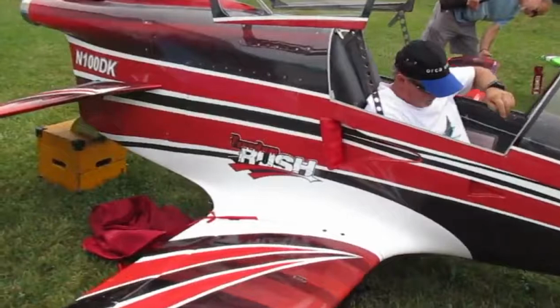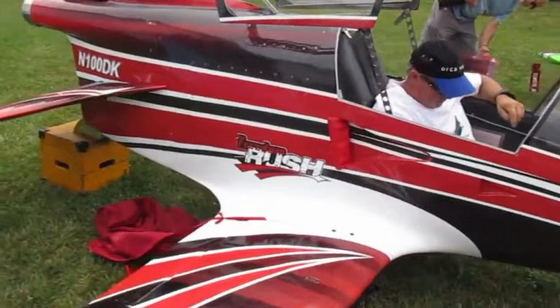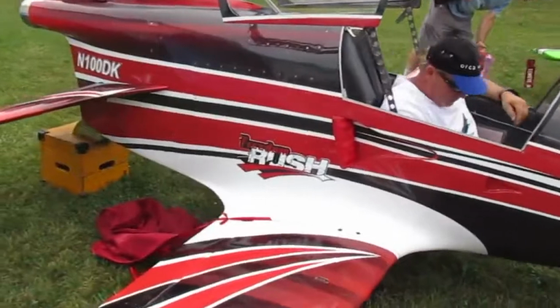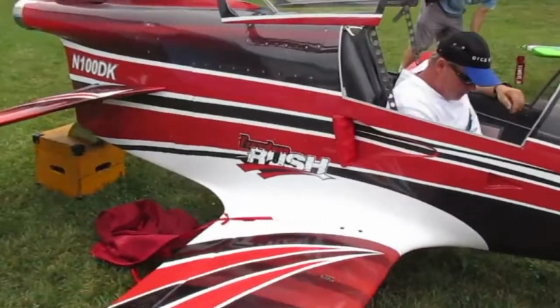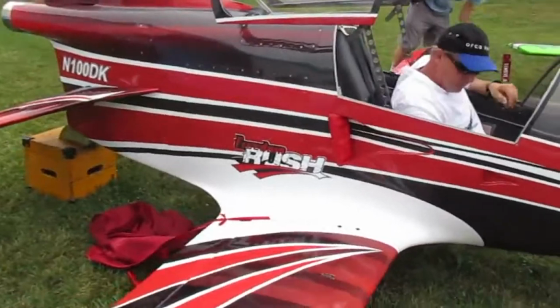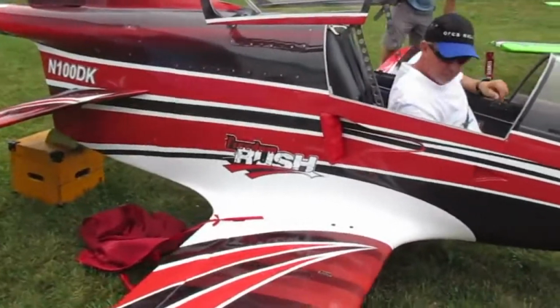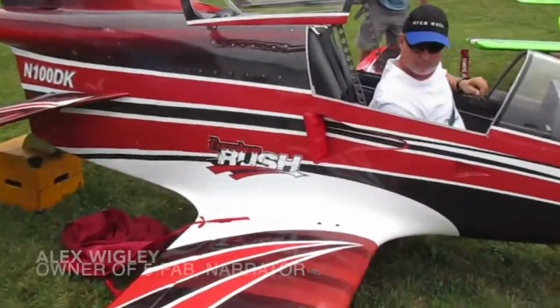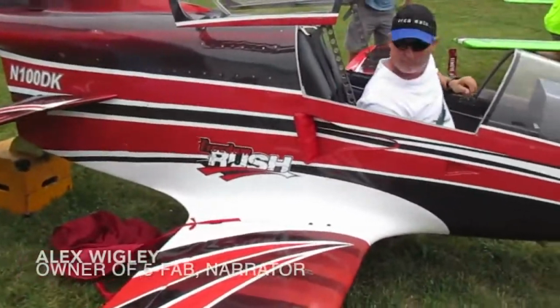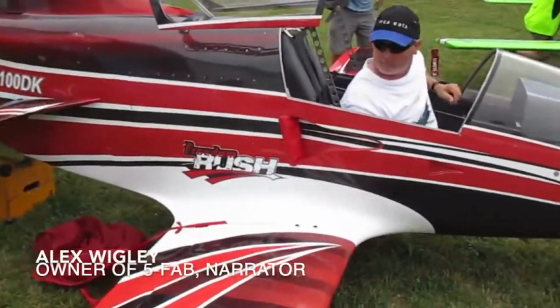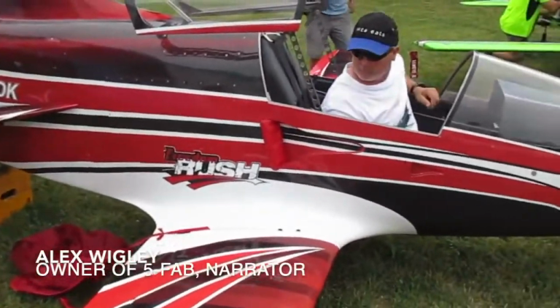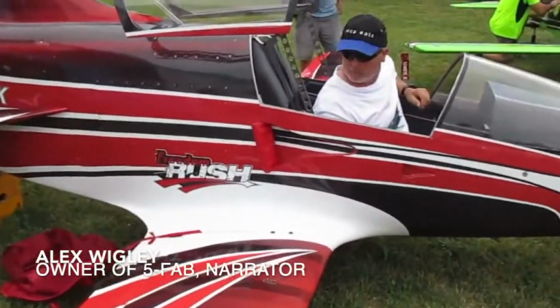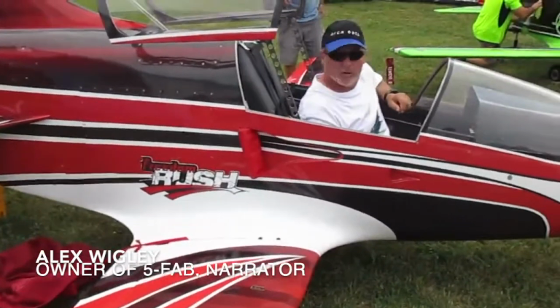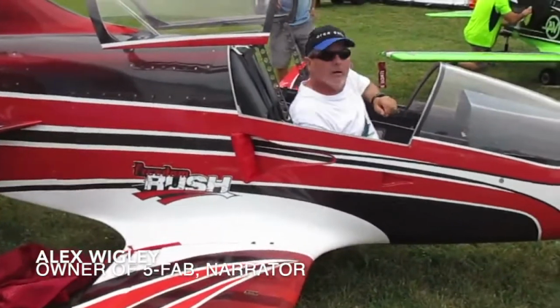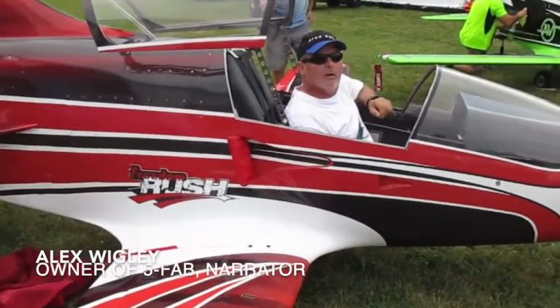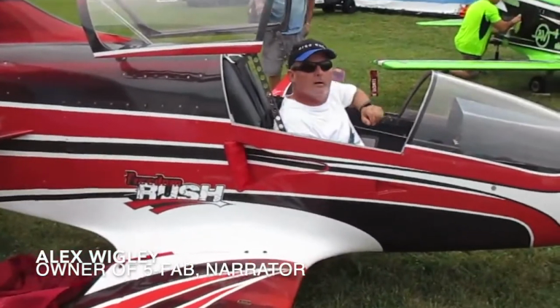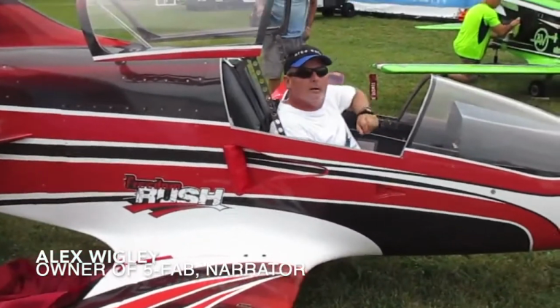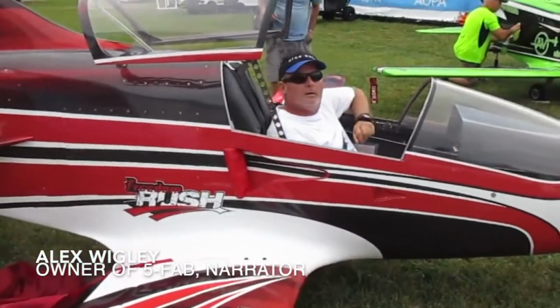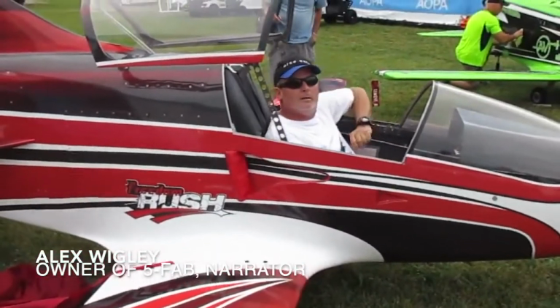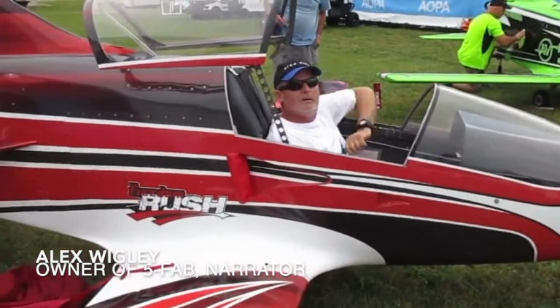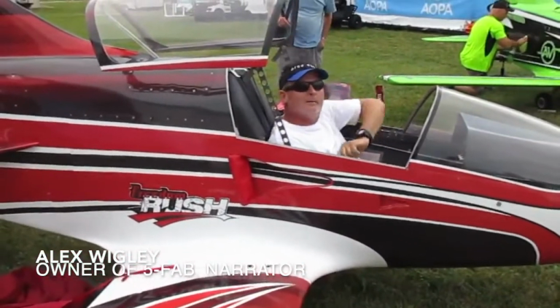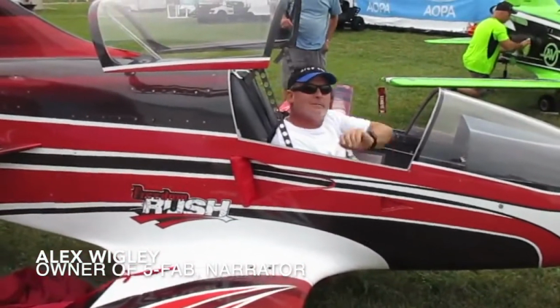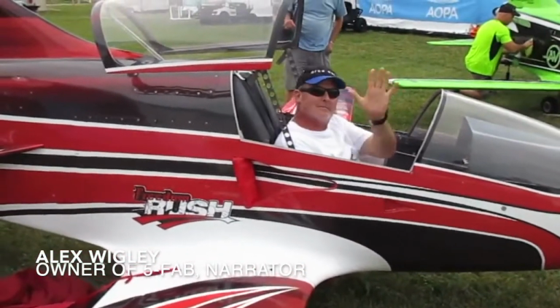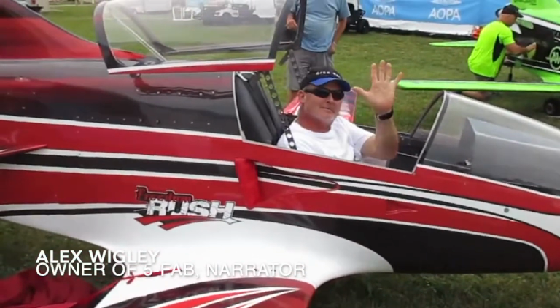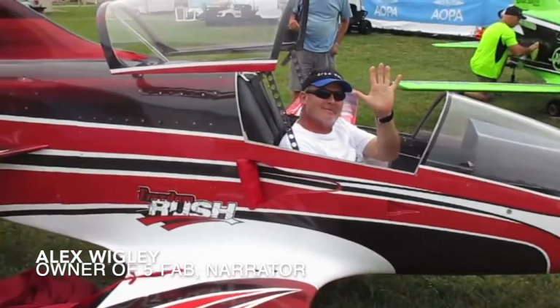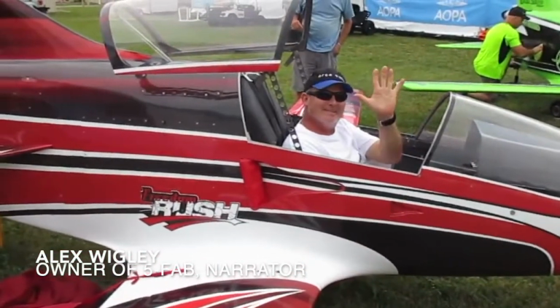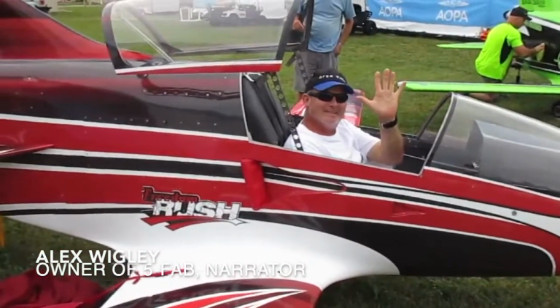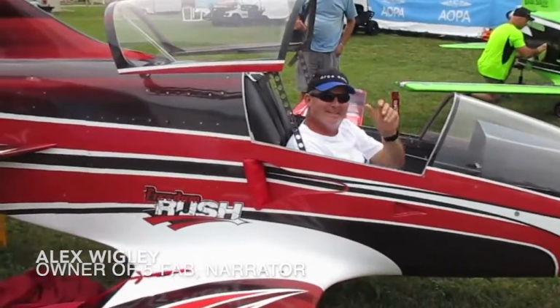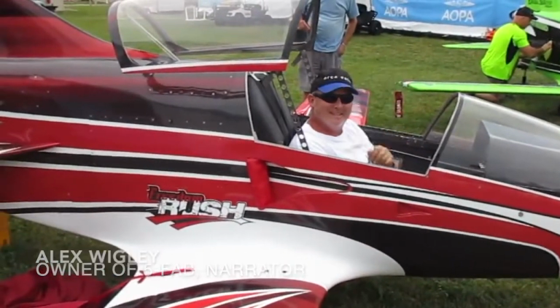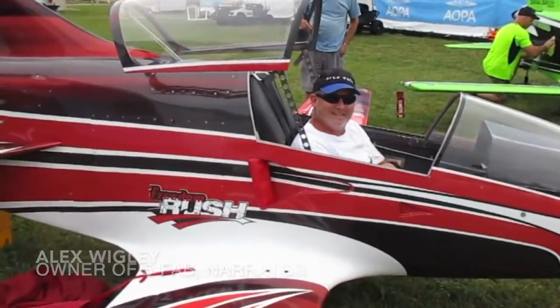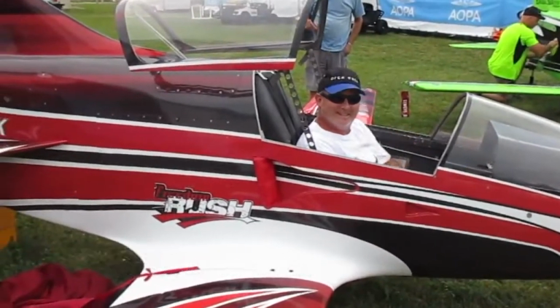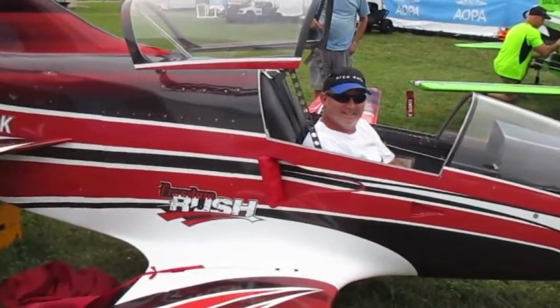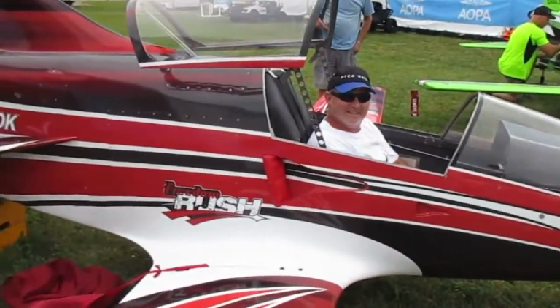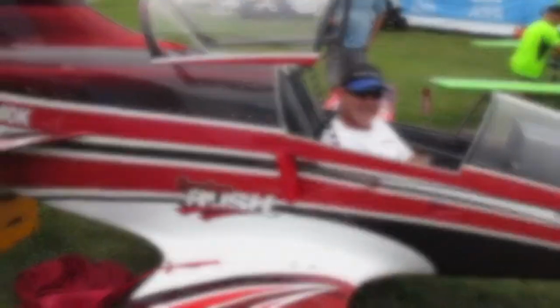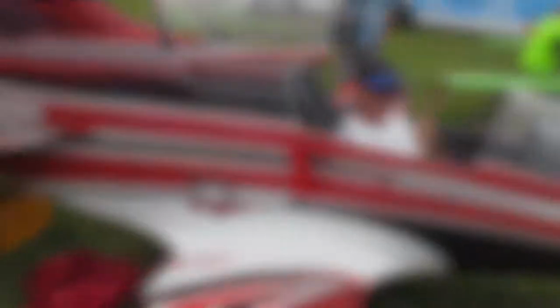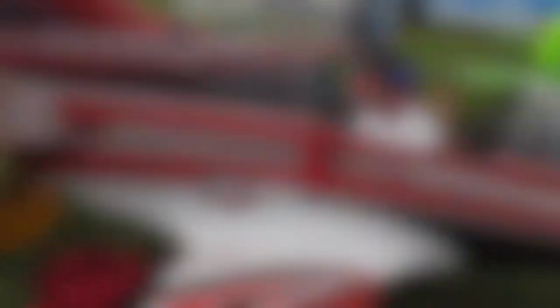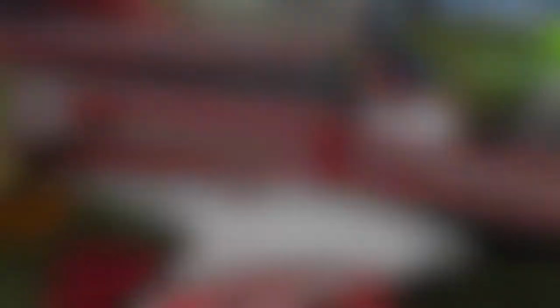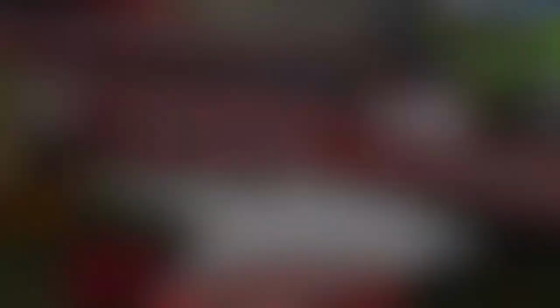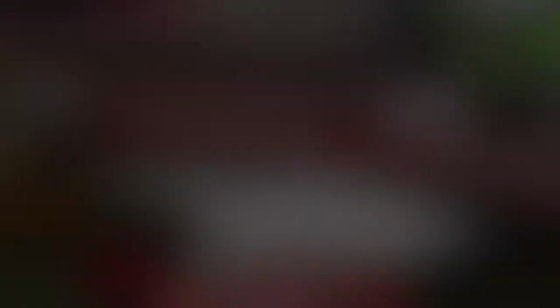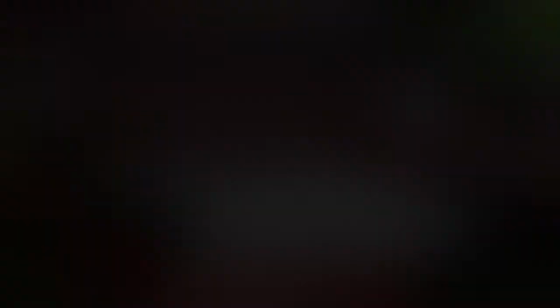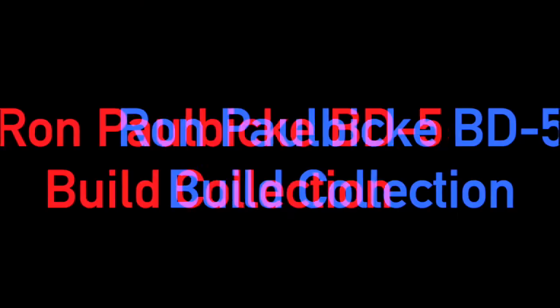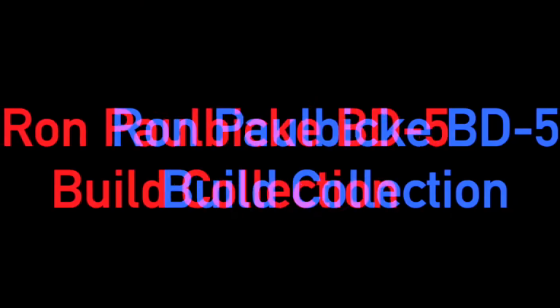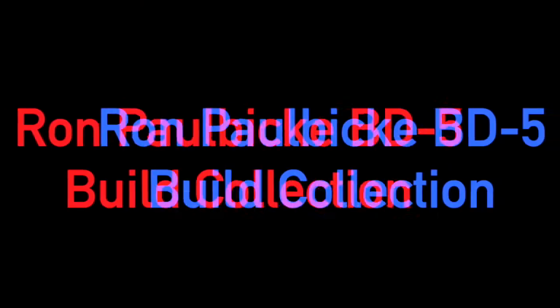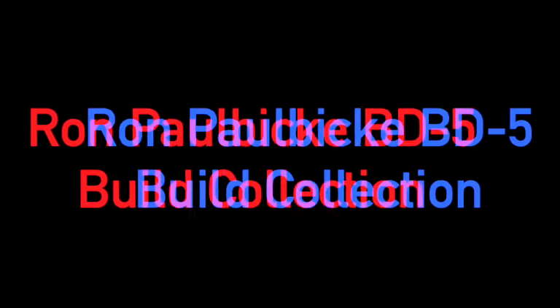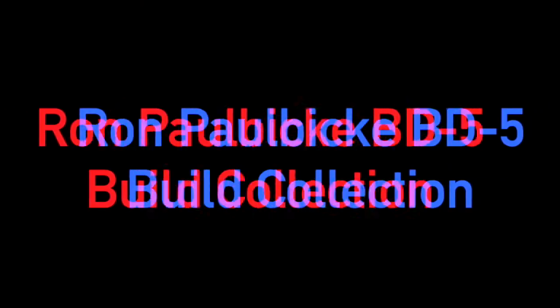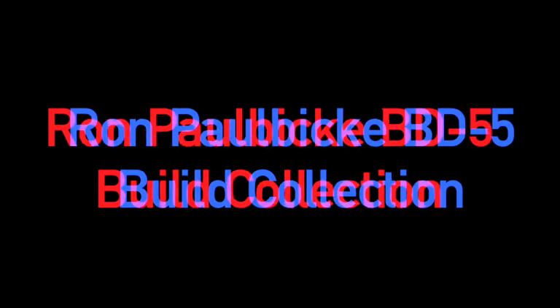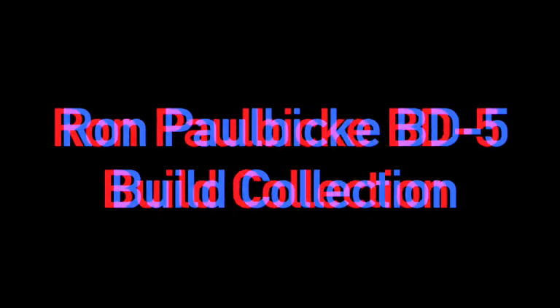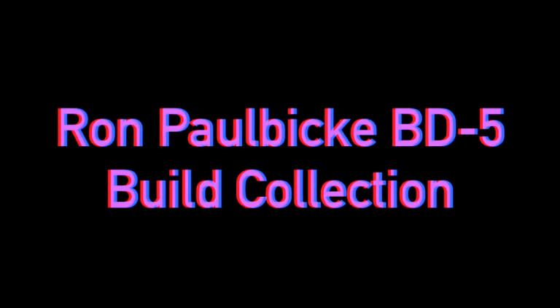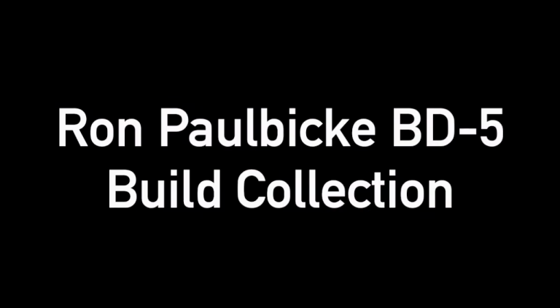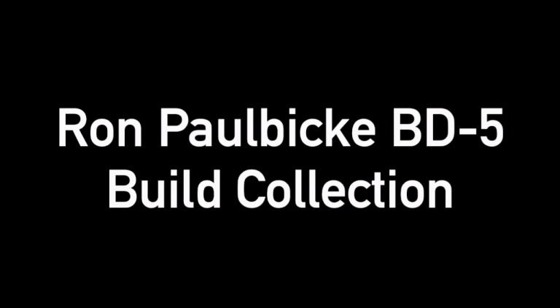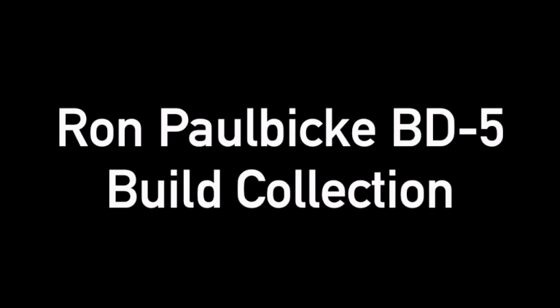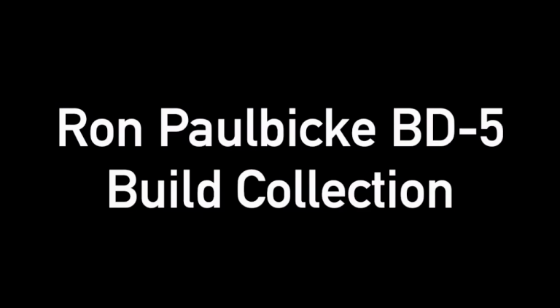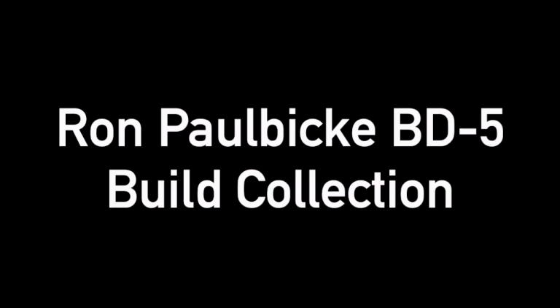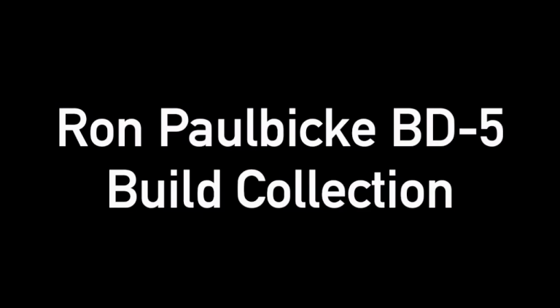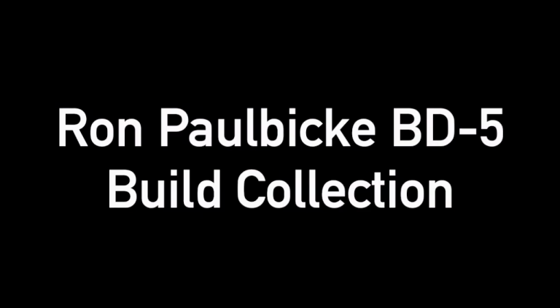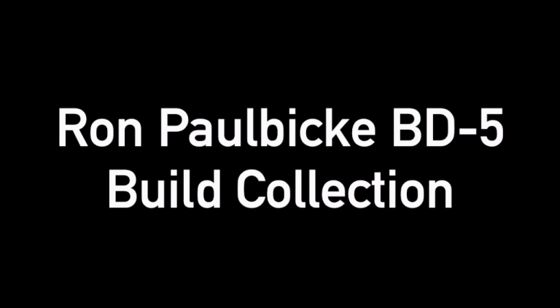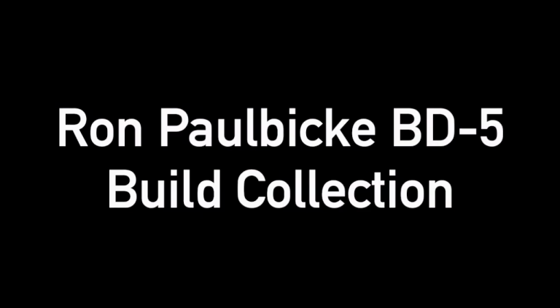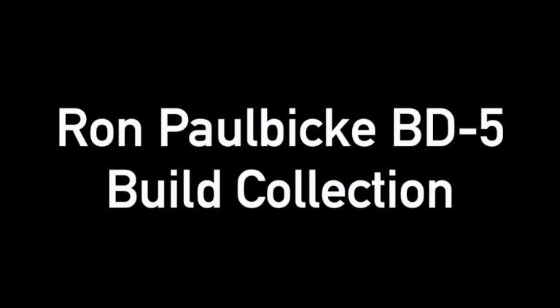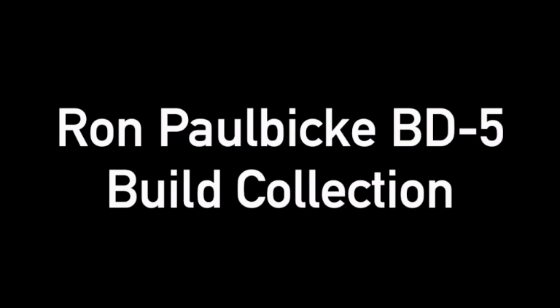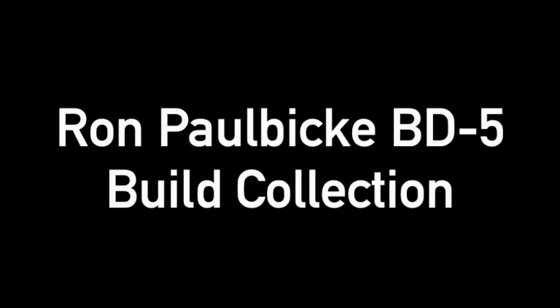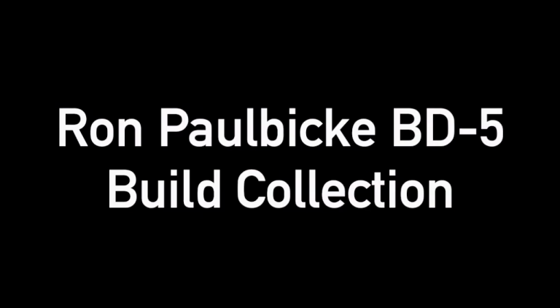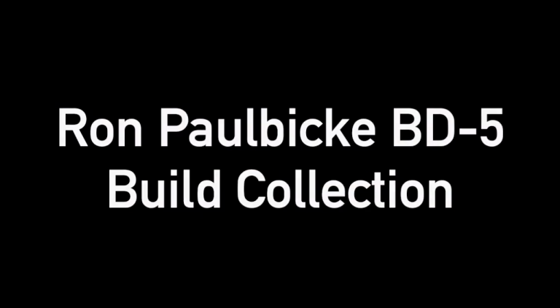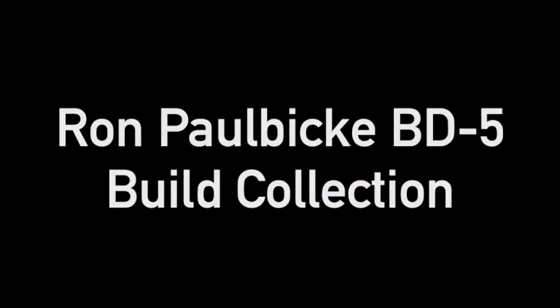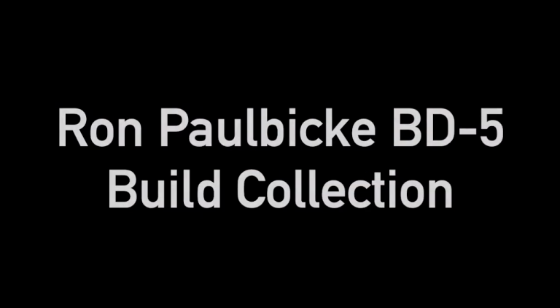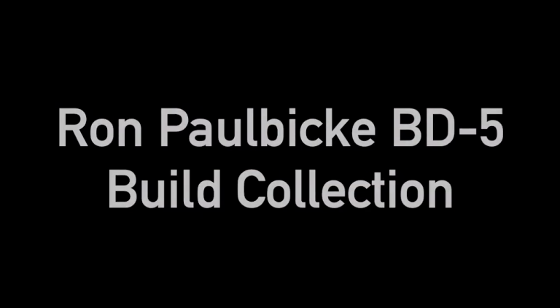Ahoy BD5ers! Welcome to the BD5 Experimental Airplane Epic Adventure.